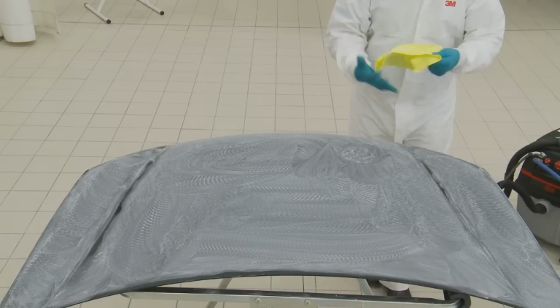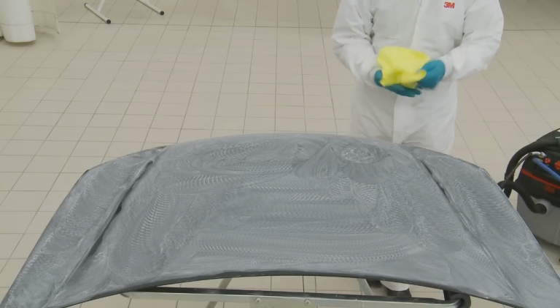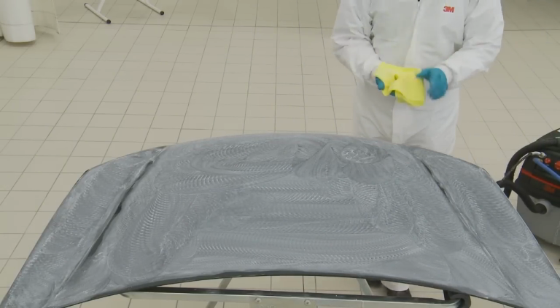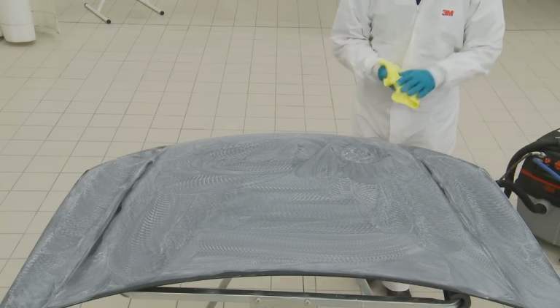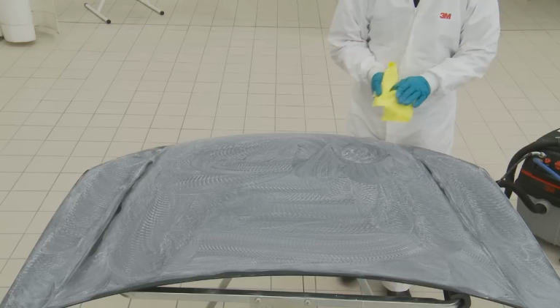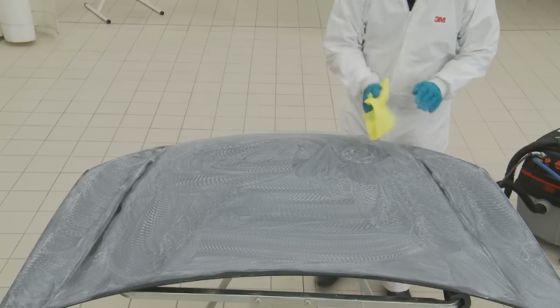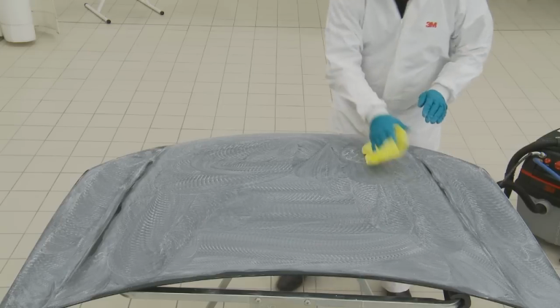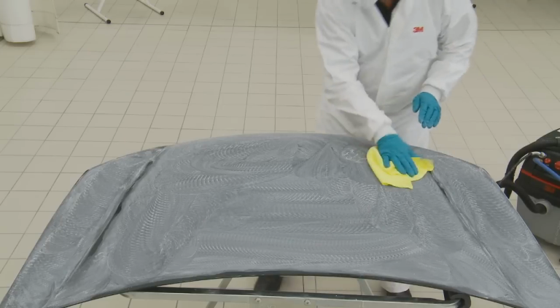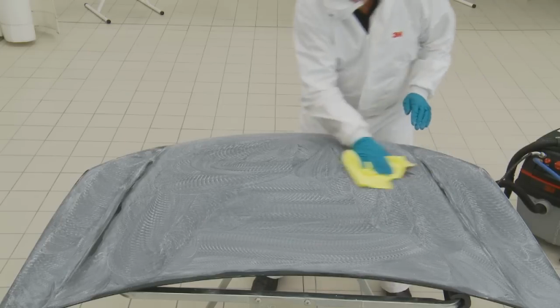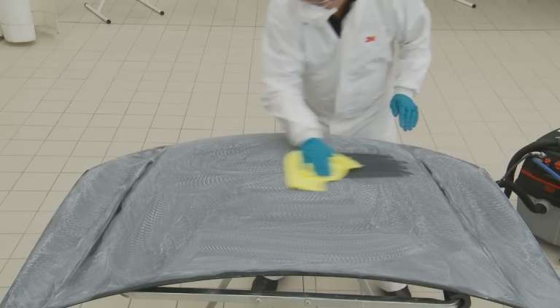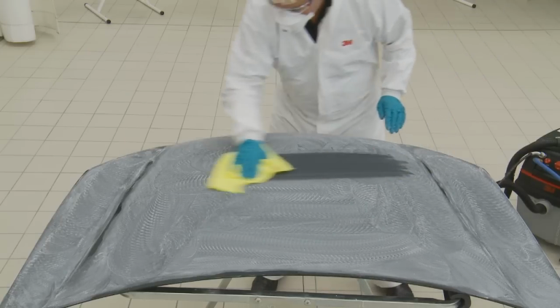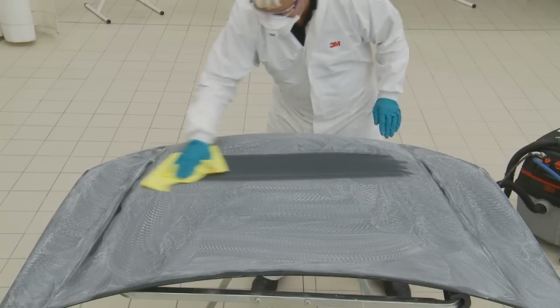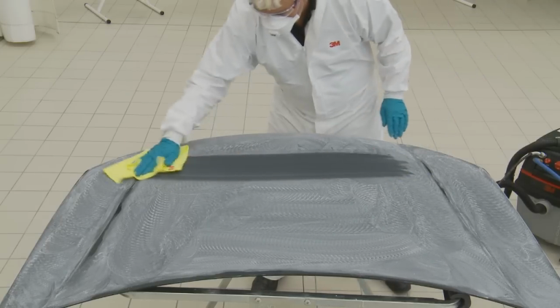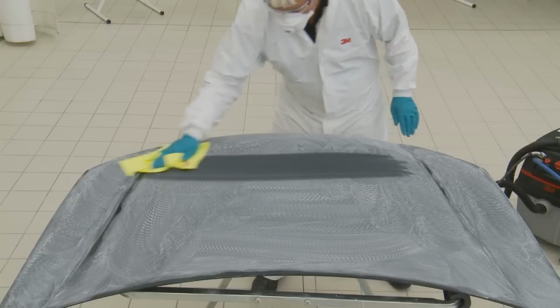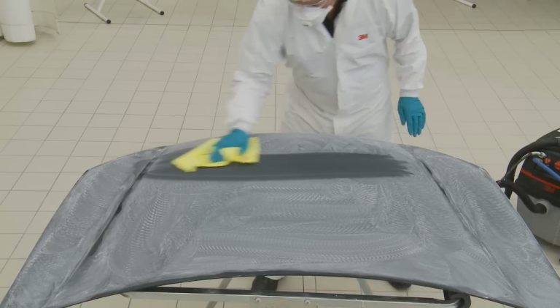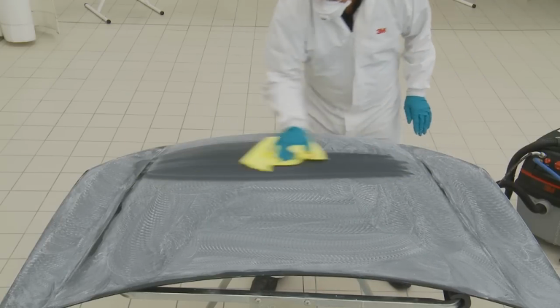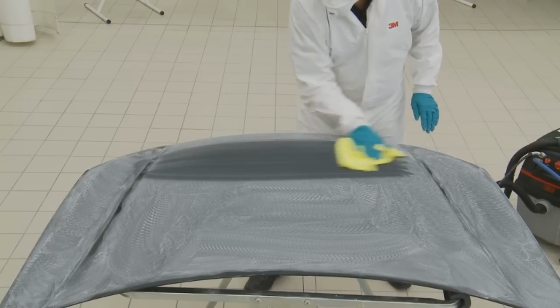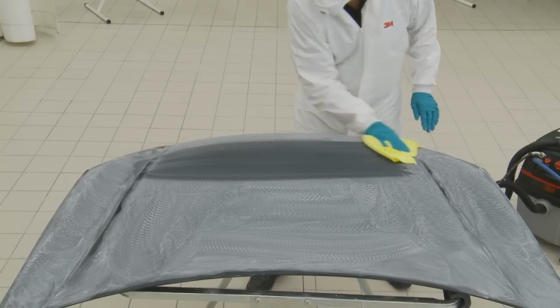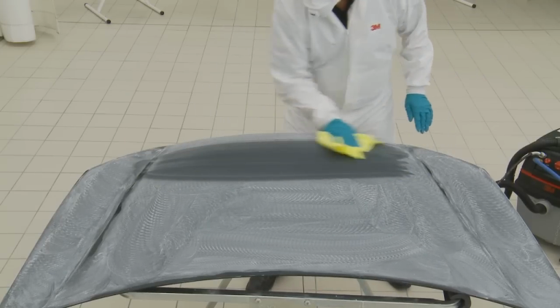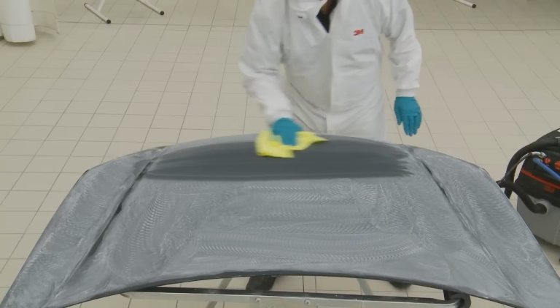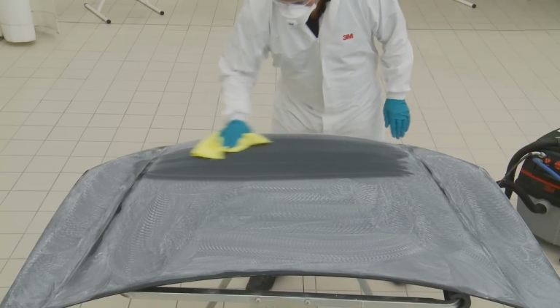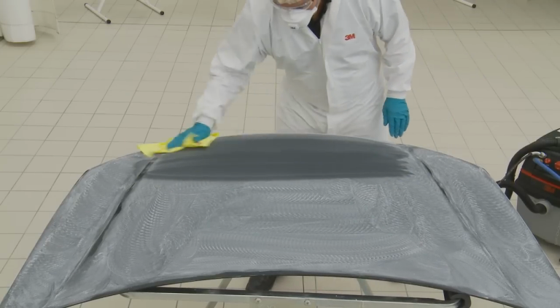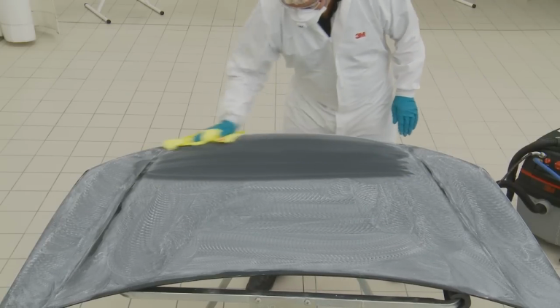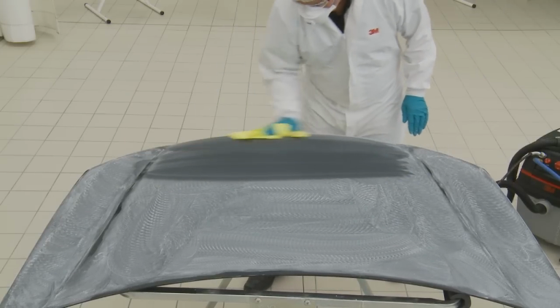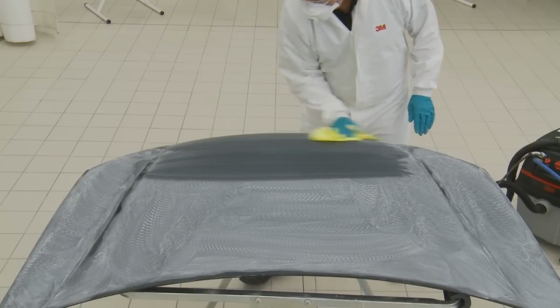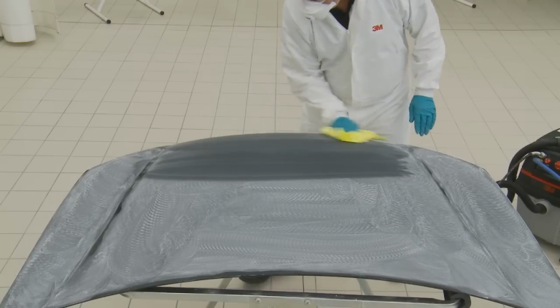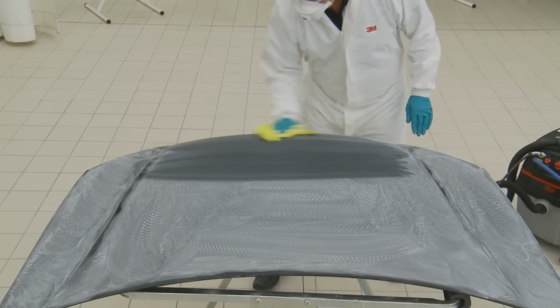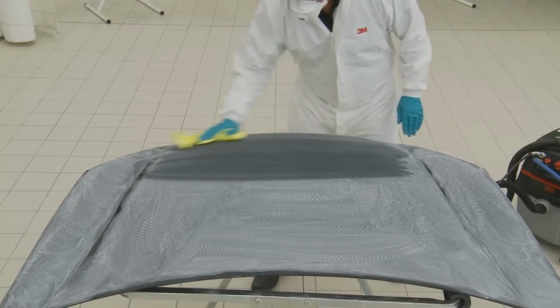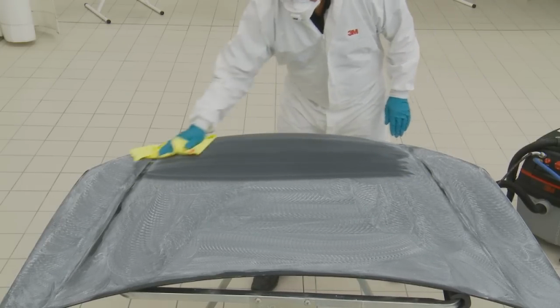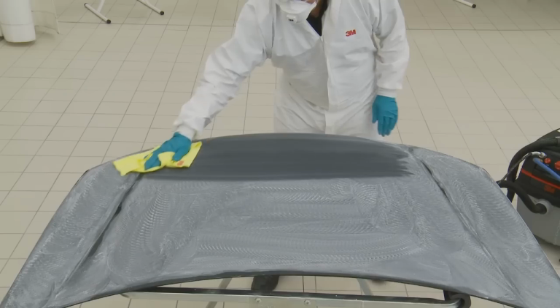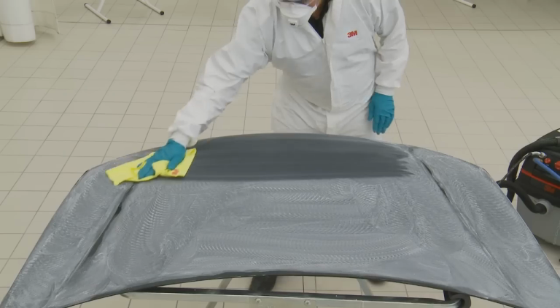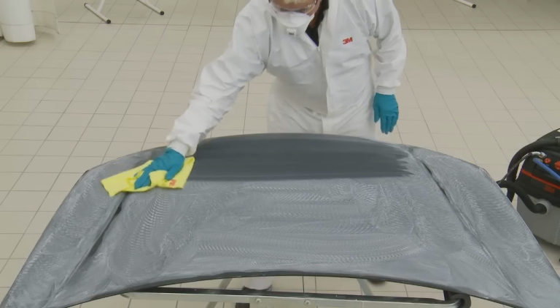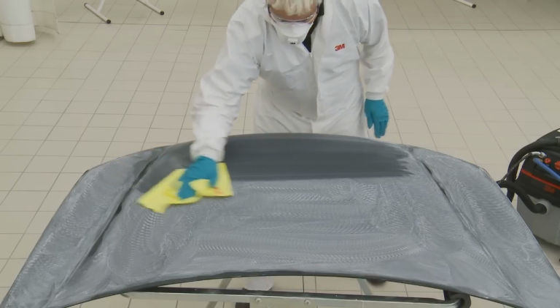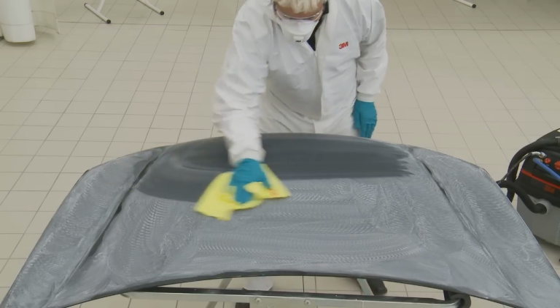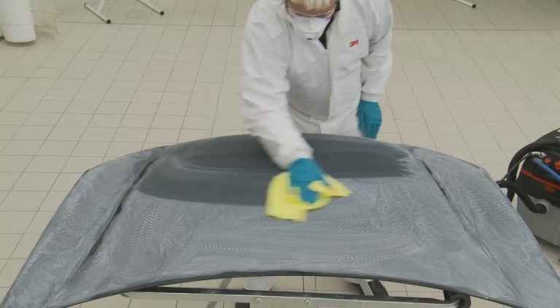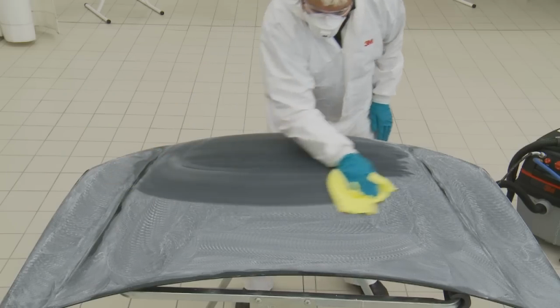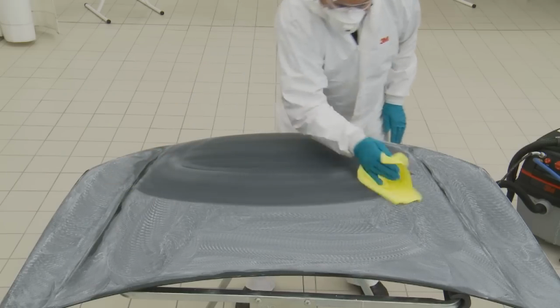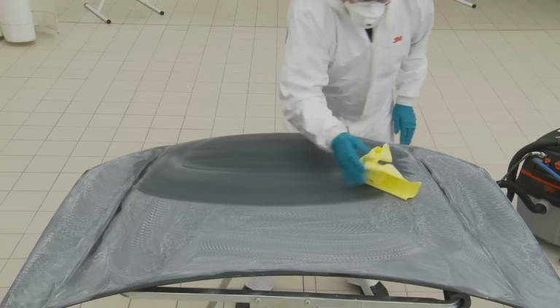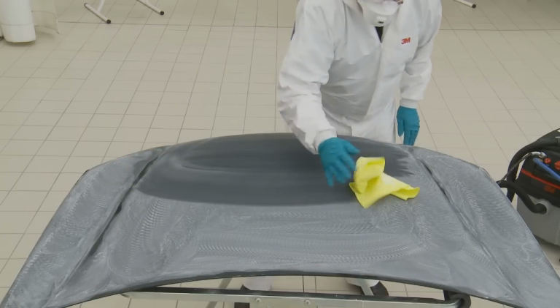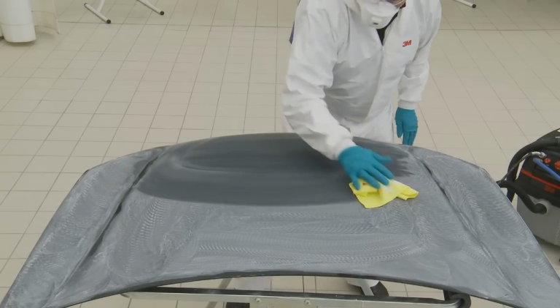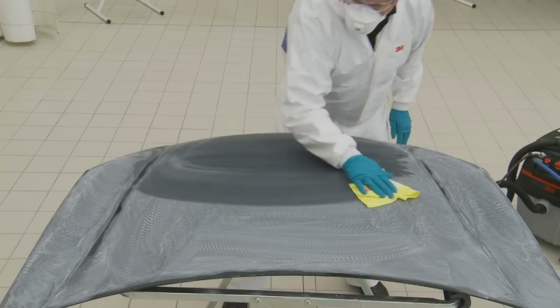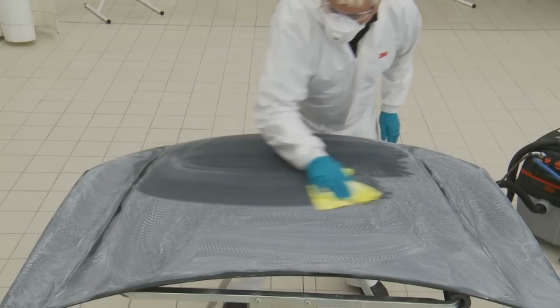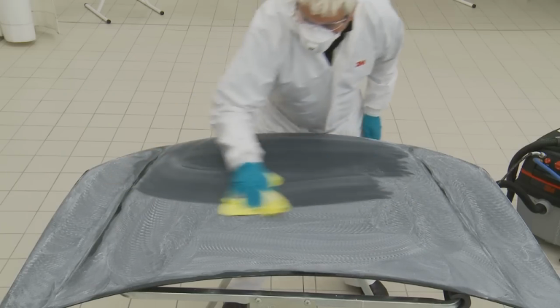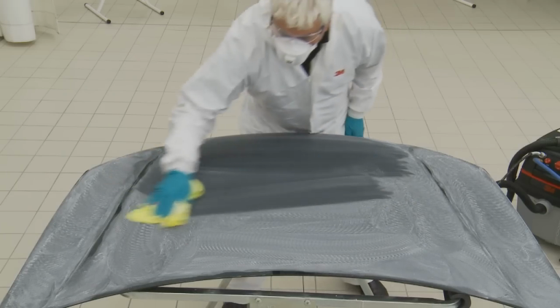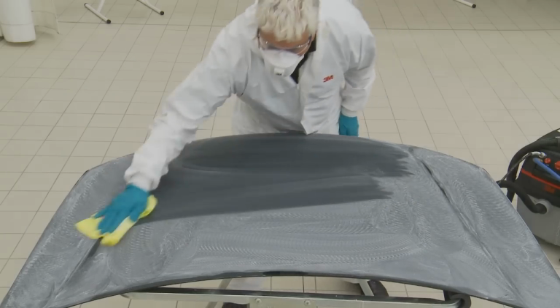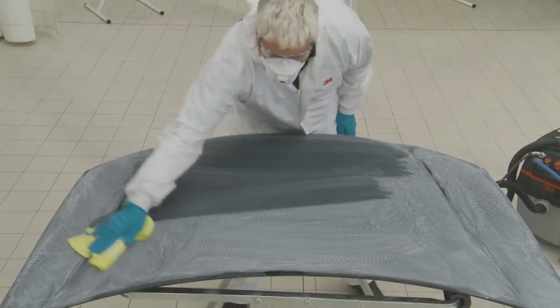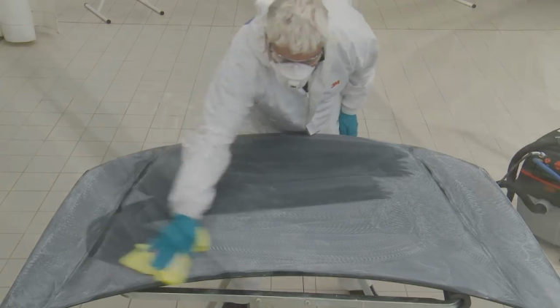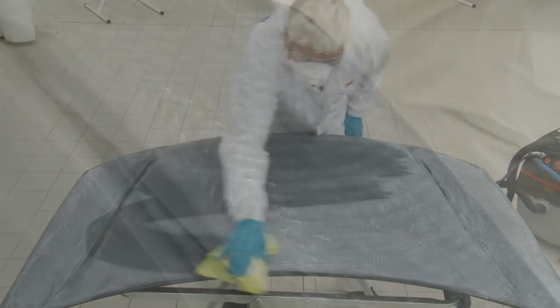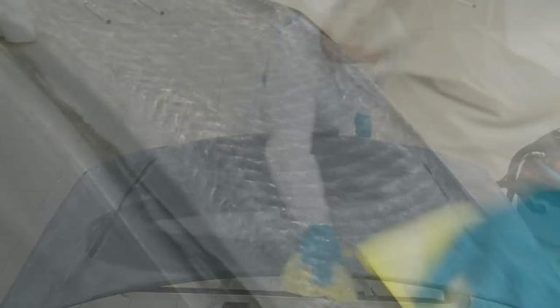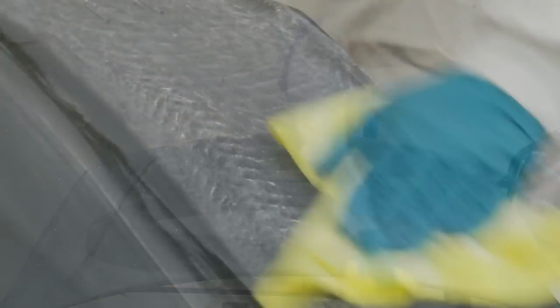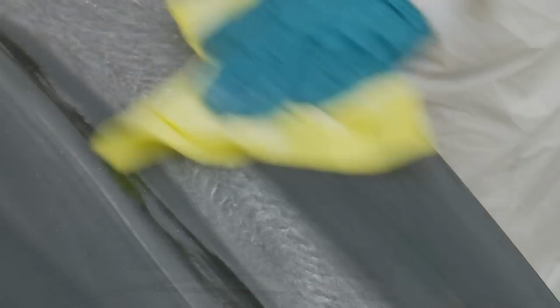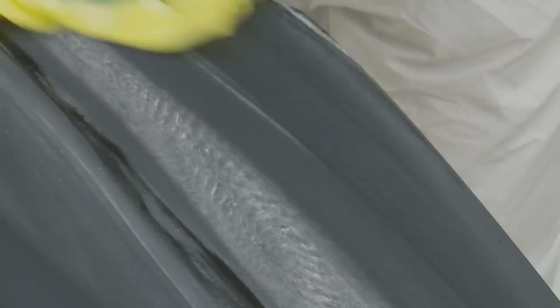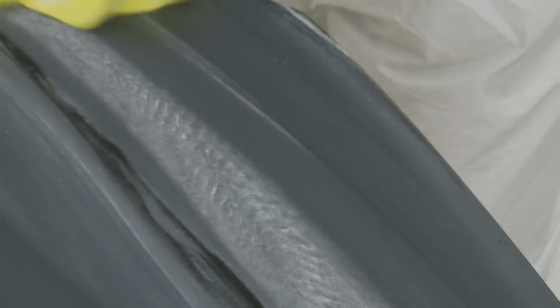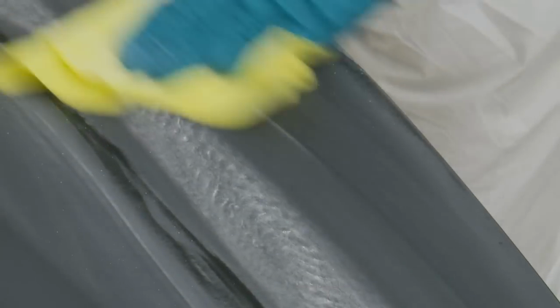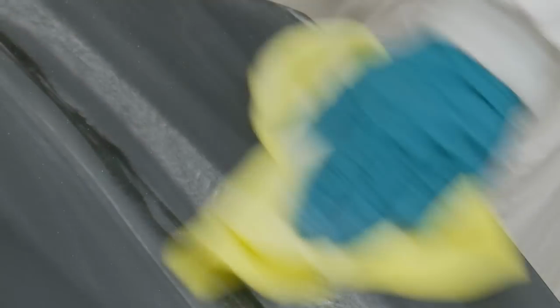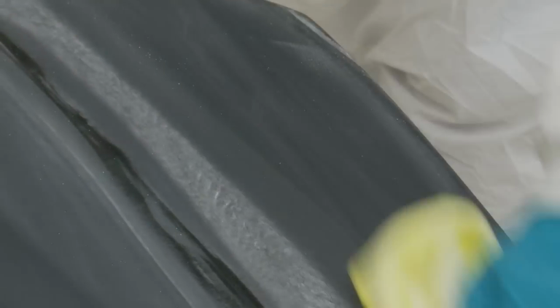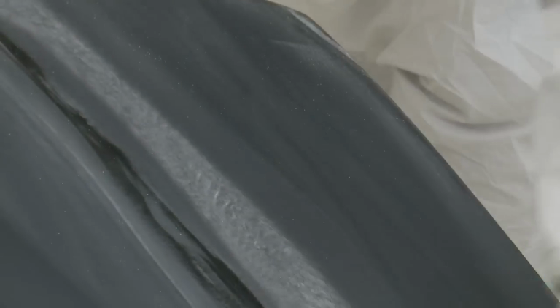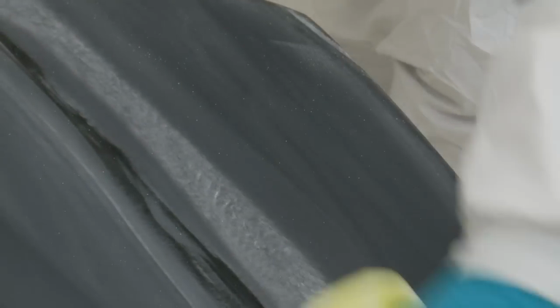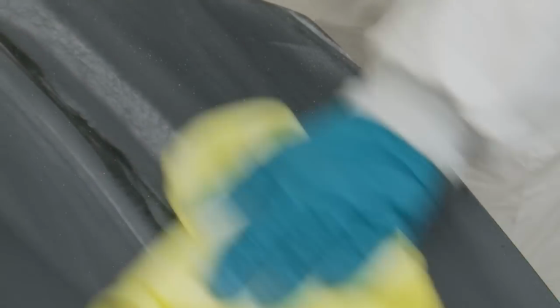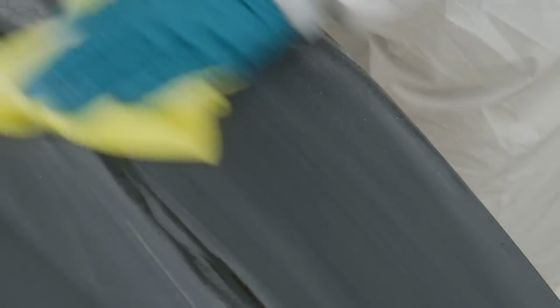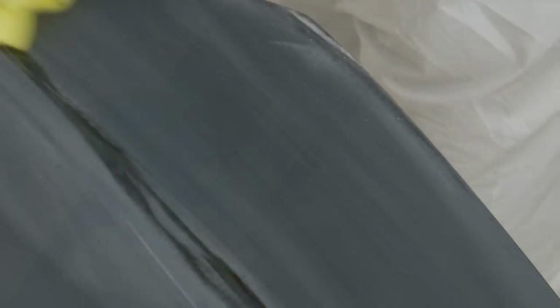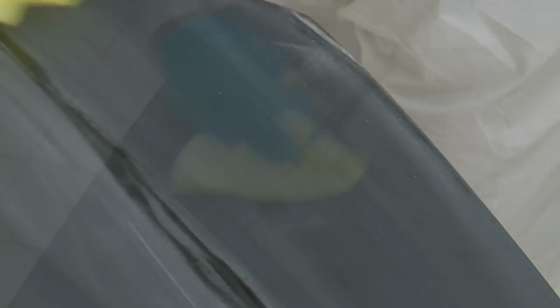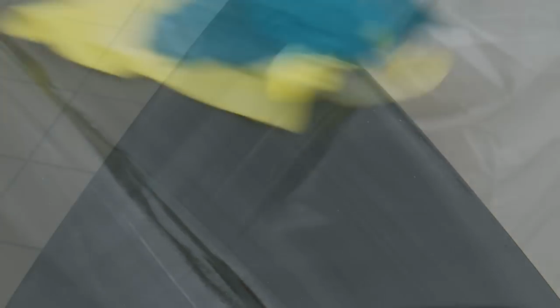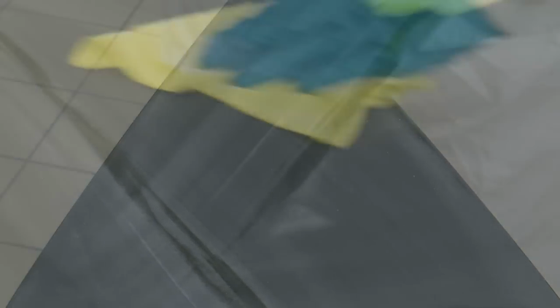Any excess dust is simply wiped off the panel with a high performance cloth before using a Trisact P3000 disc with water.